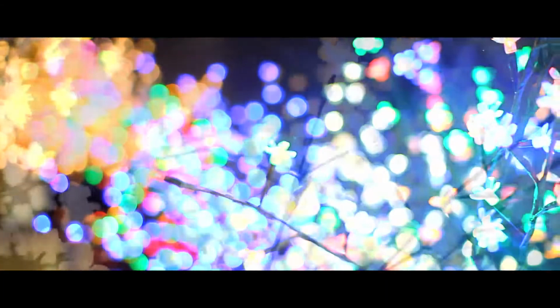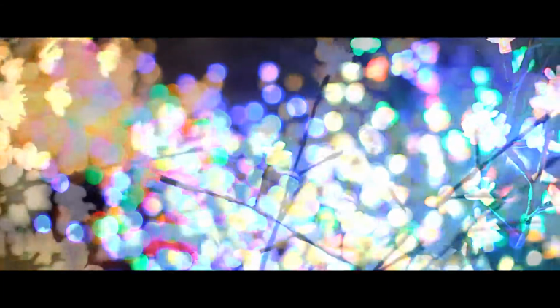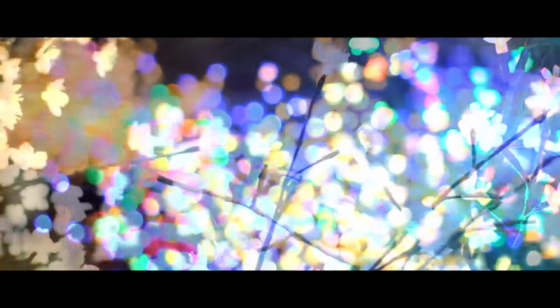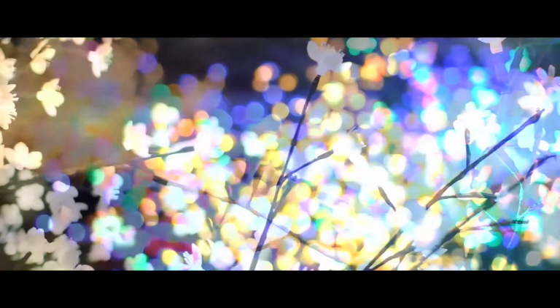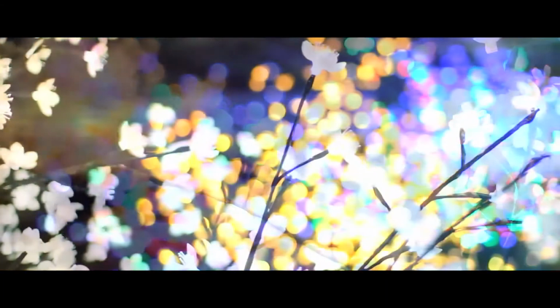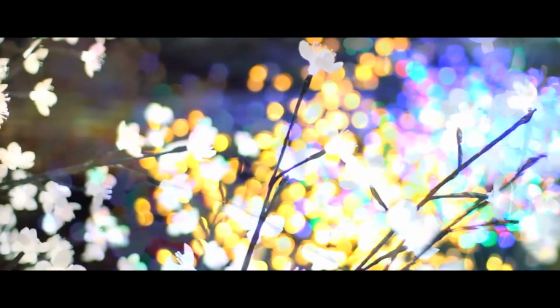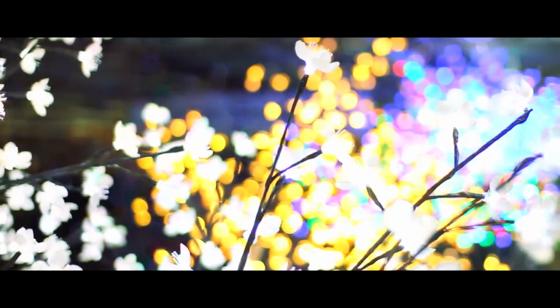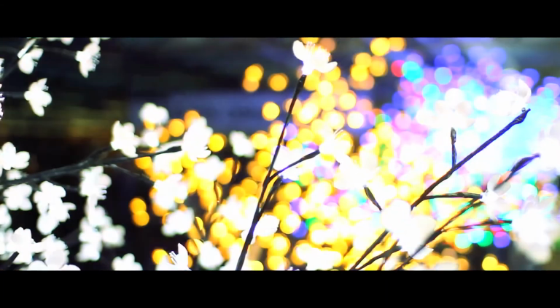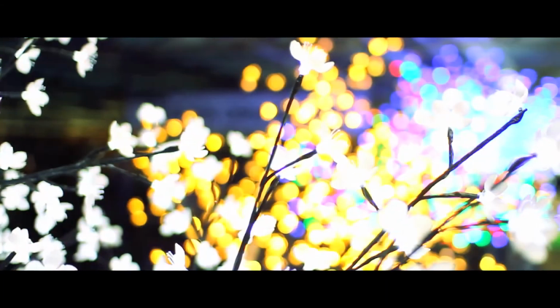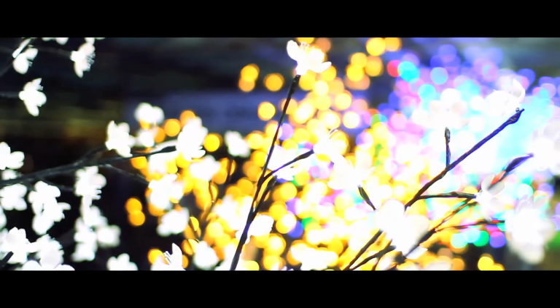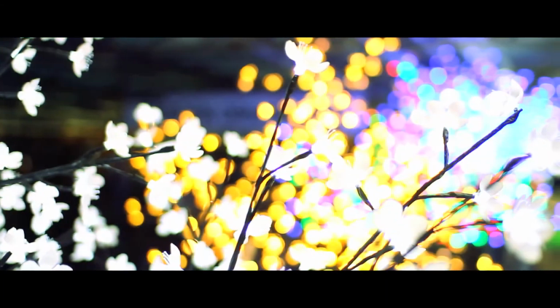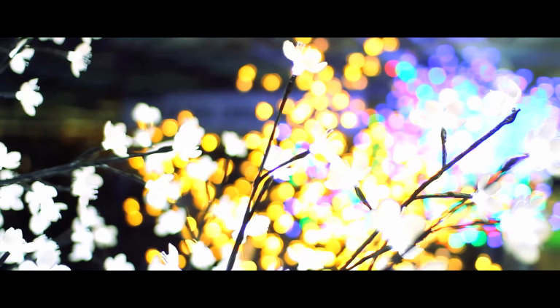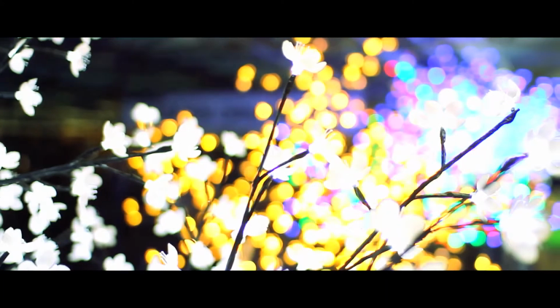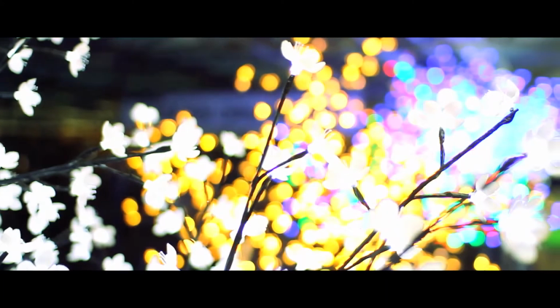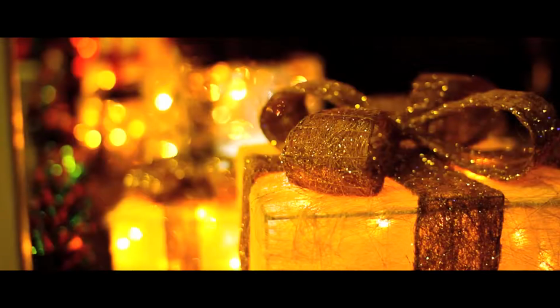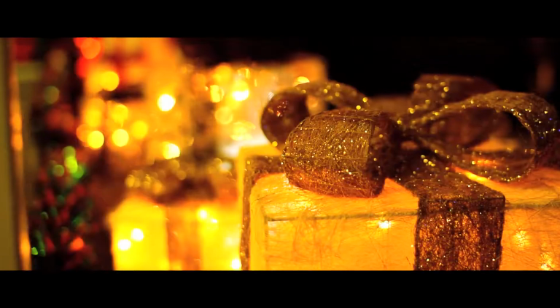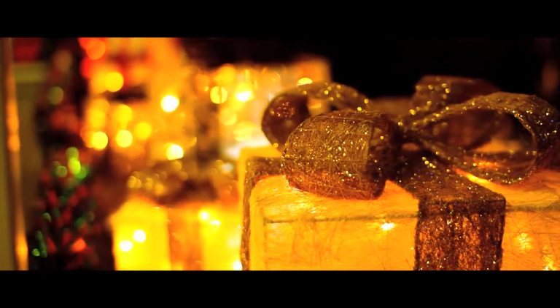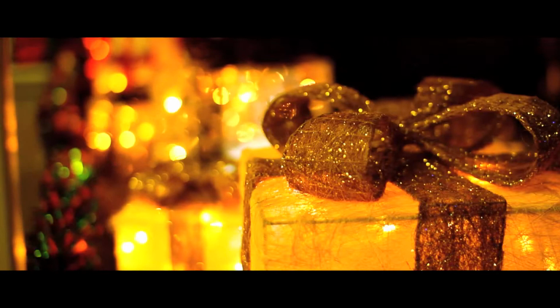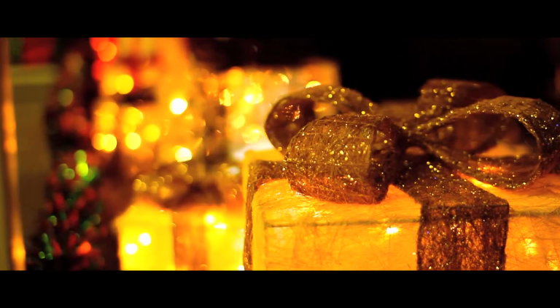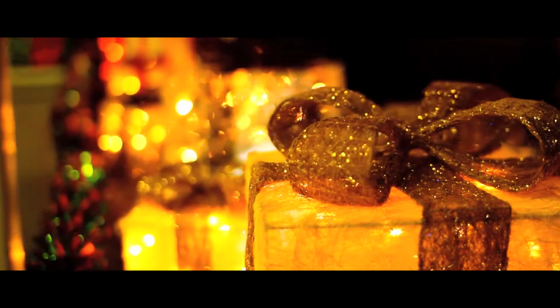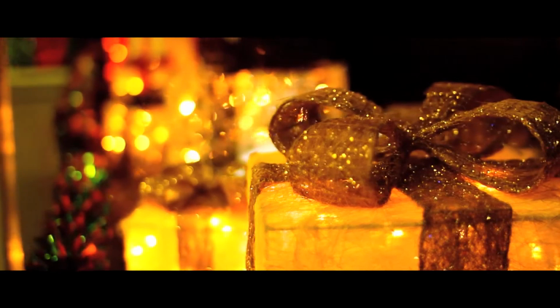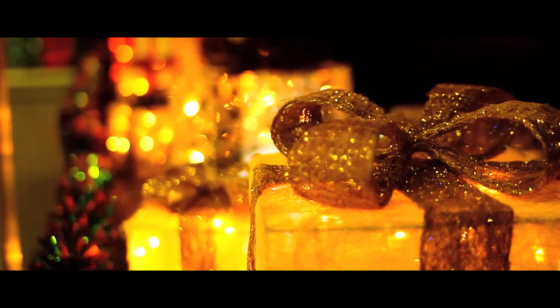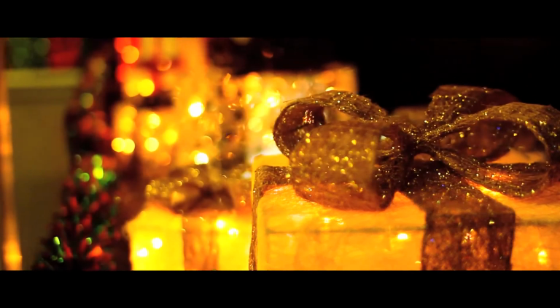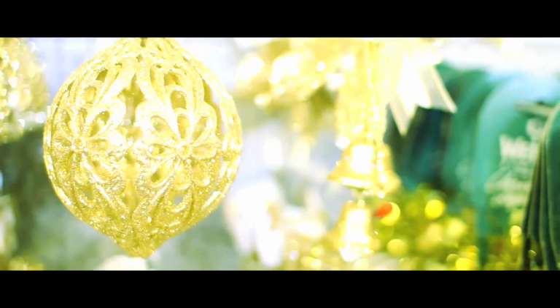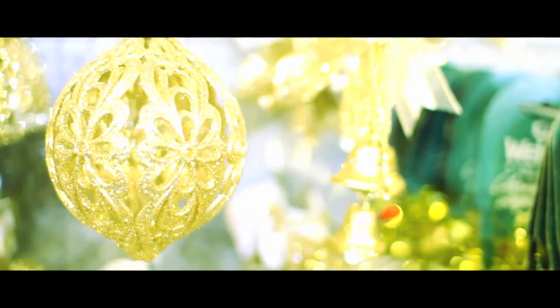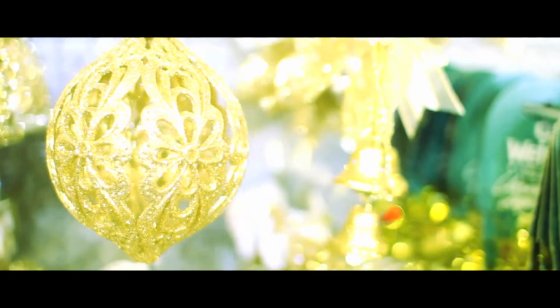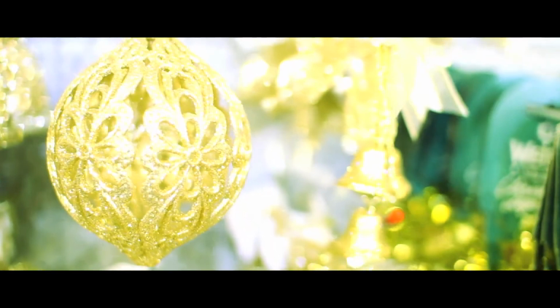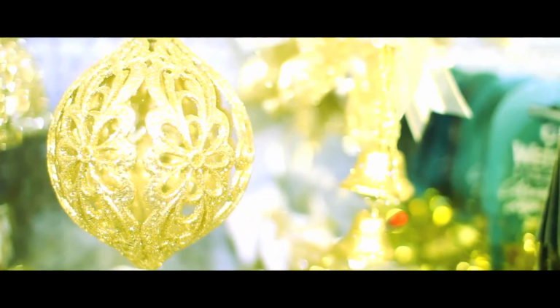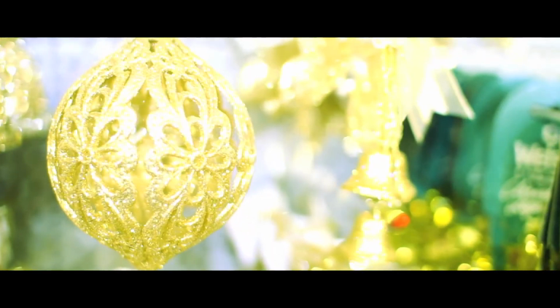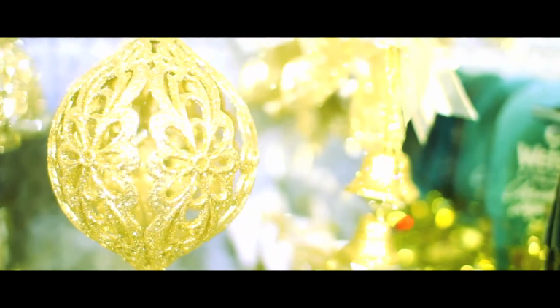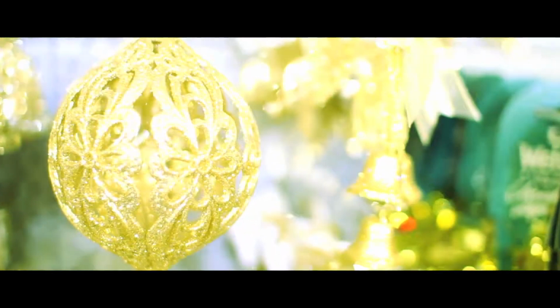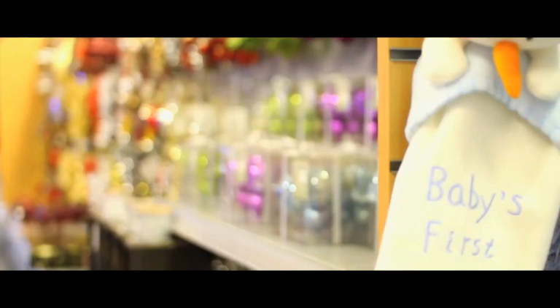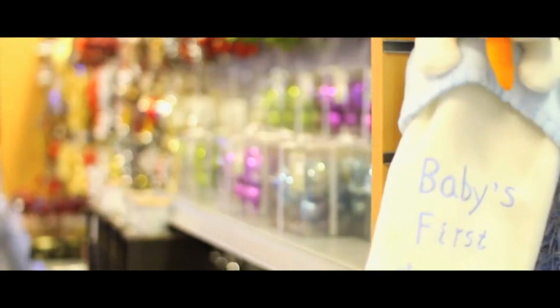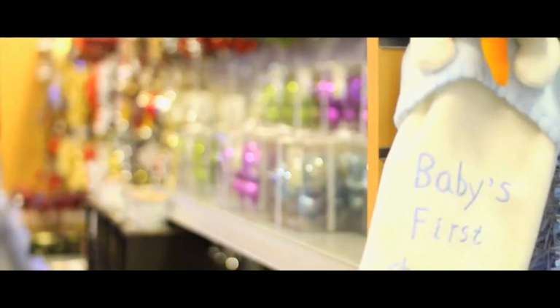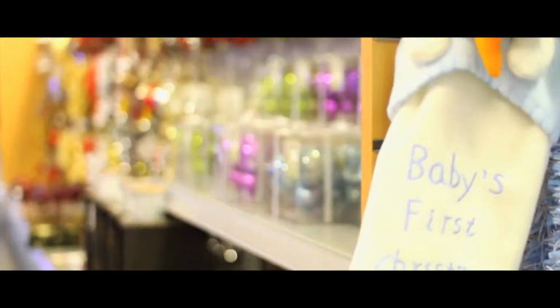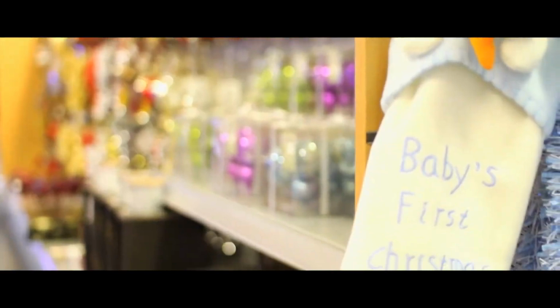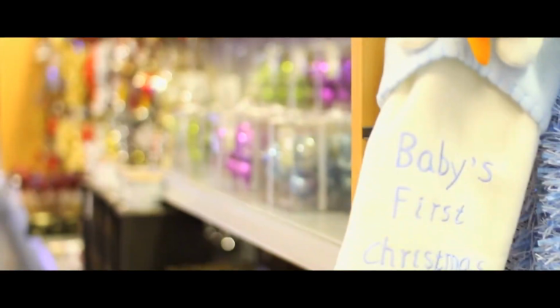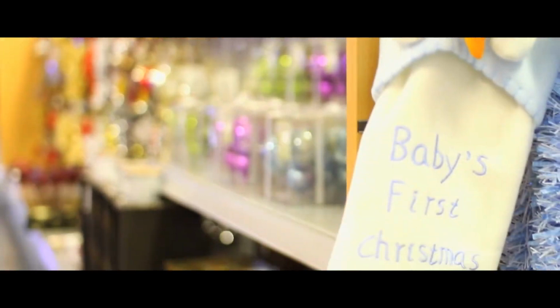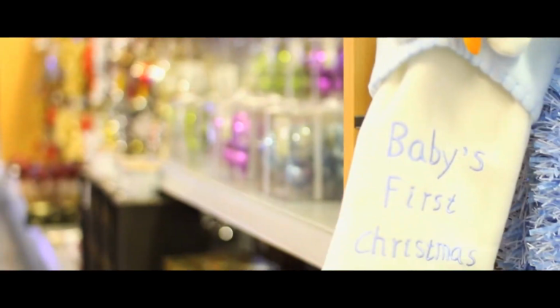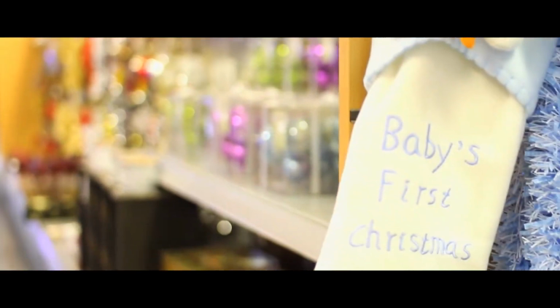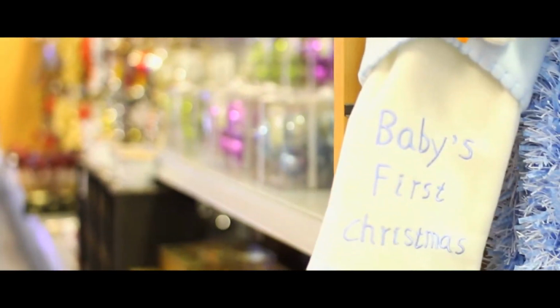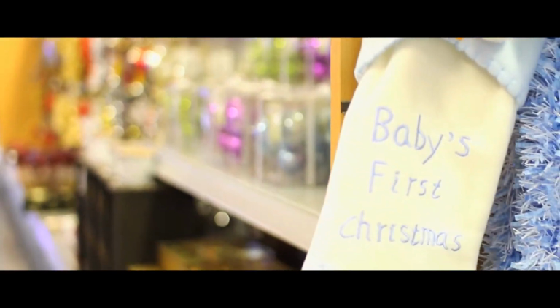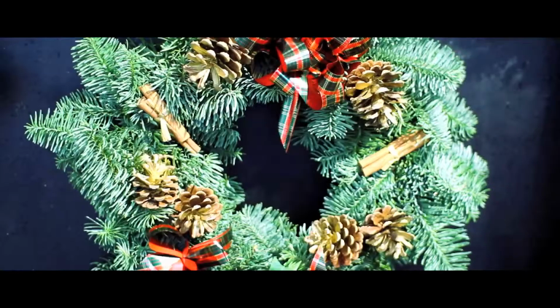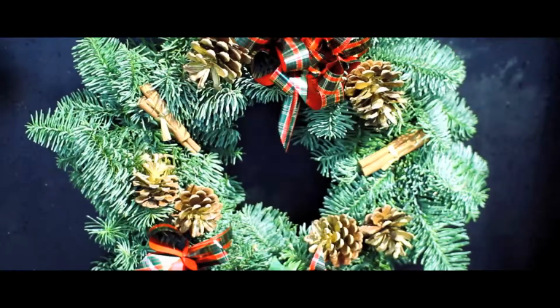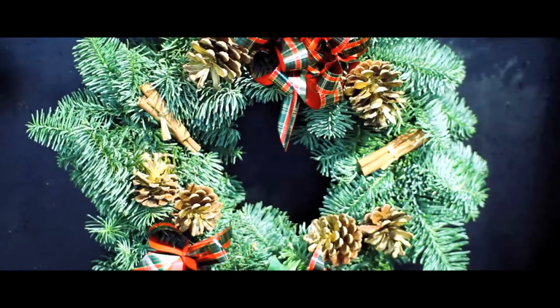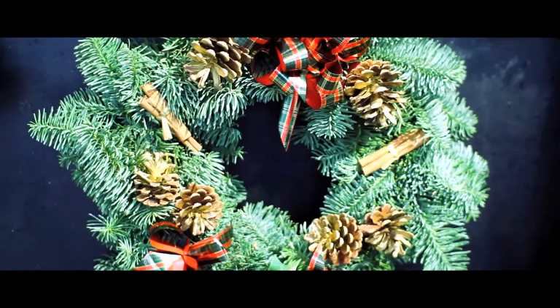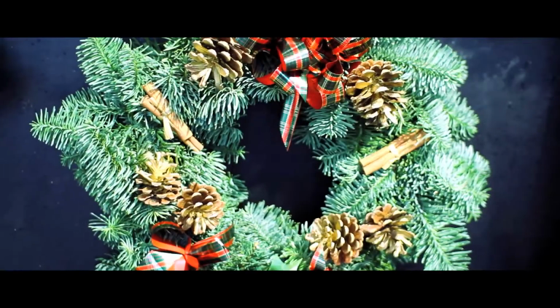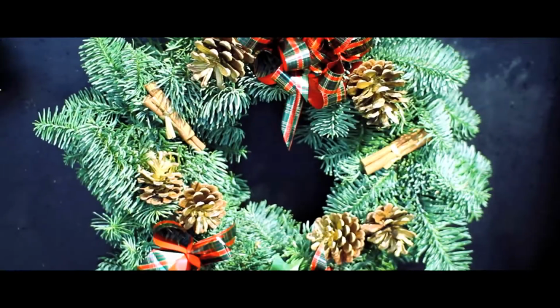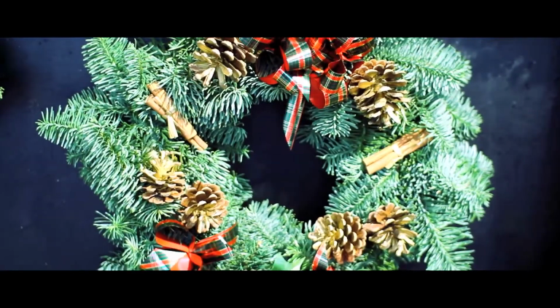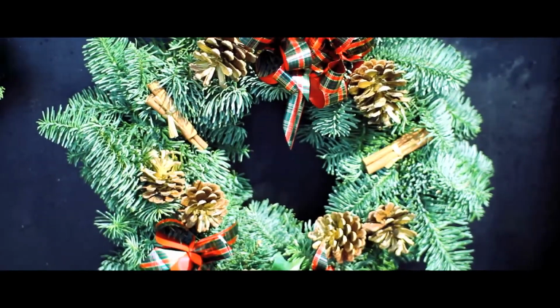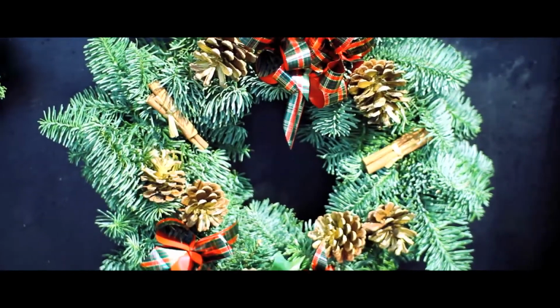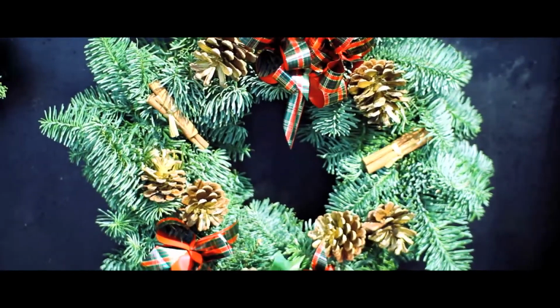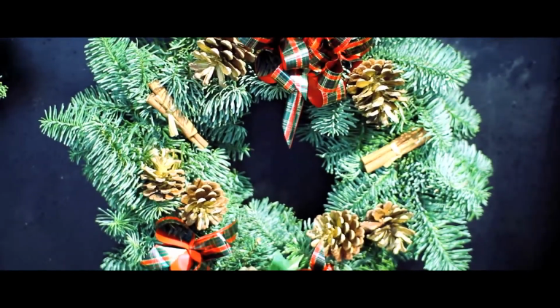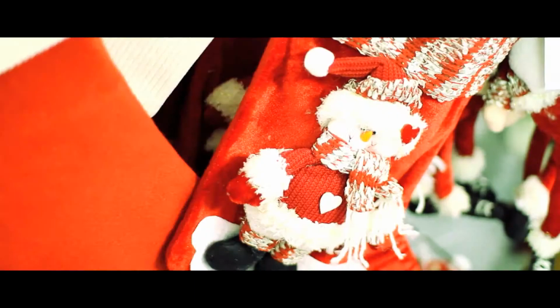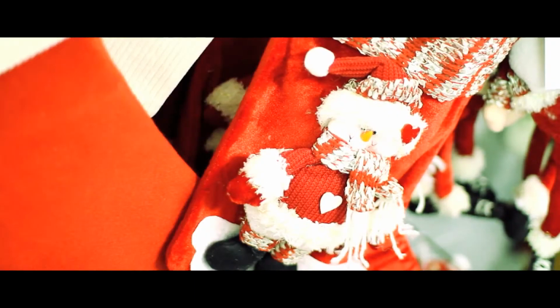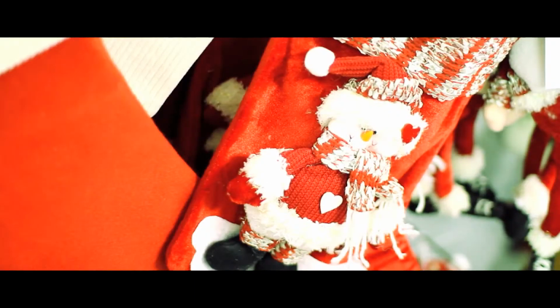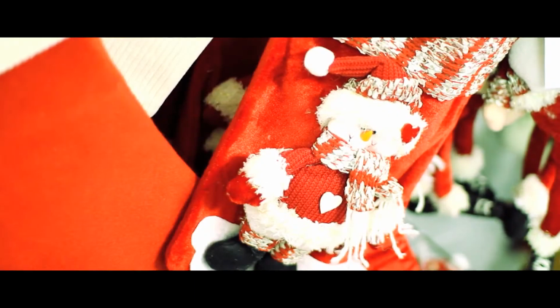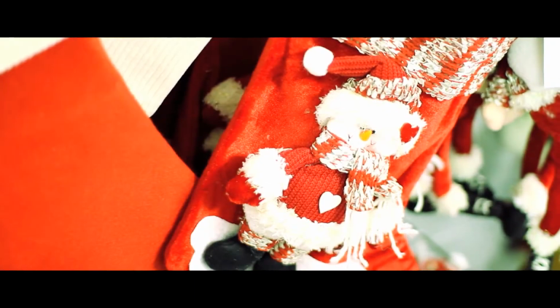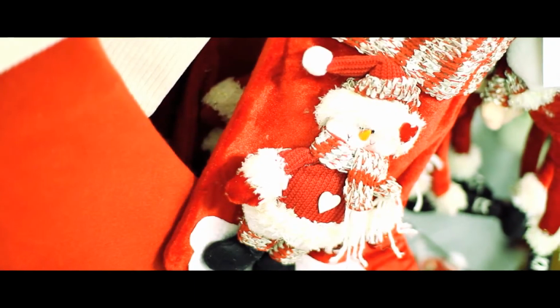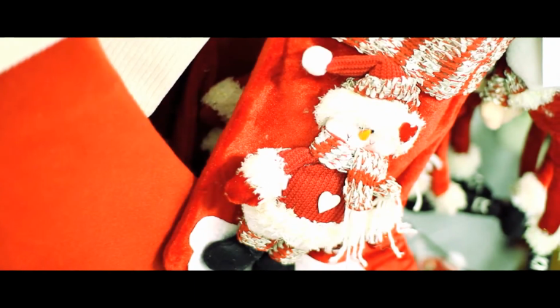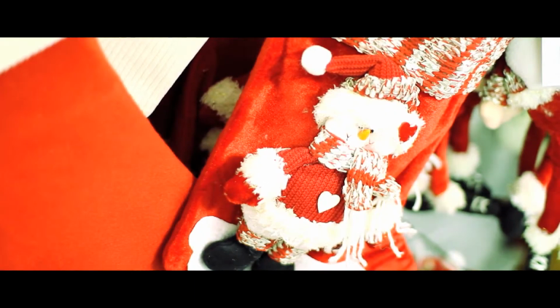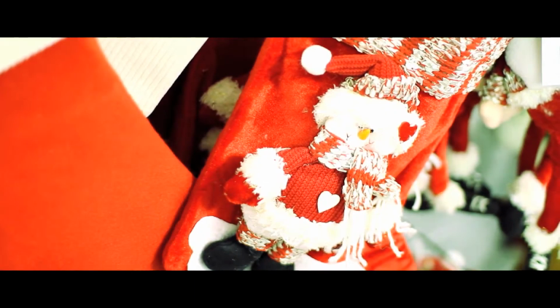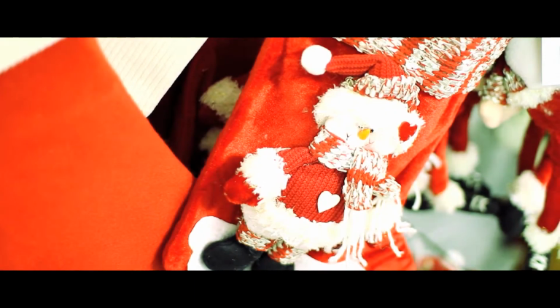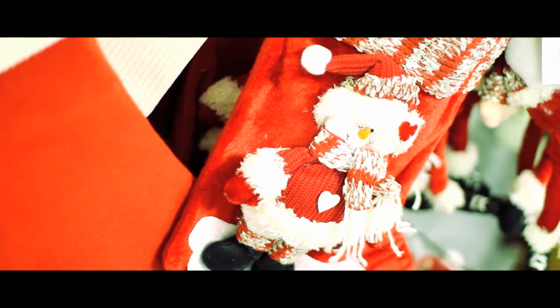With an extensive selection of gift ideas, why not pop in for a mince pie? Start your Christmas this year with Embly's.